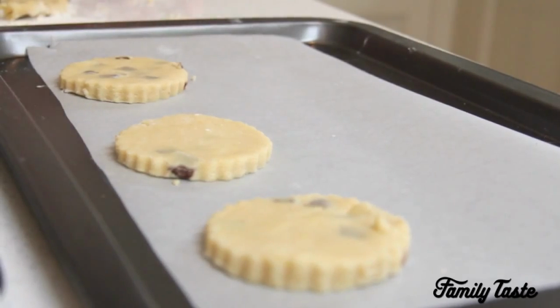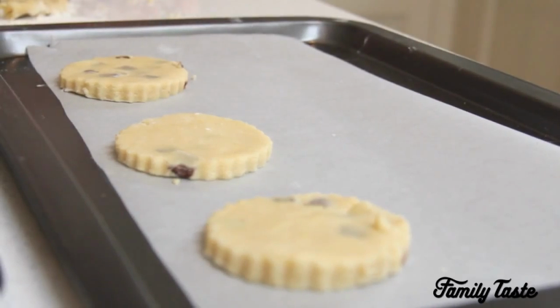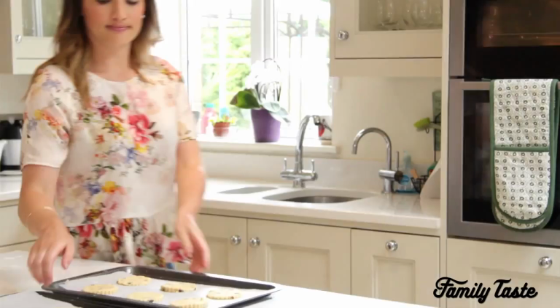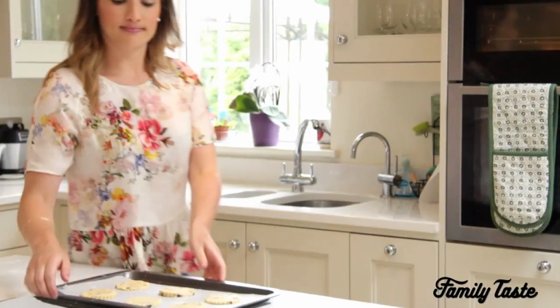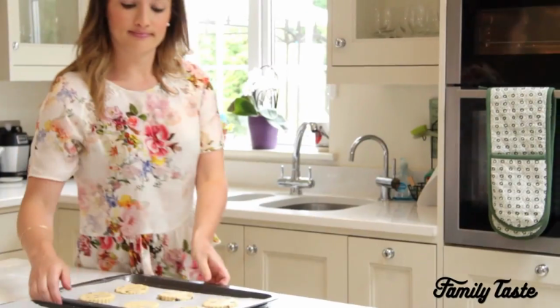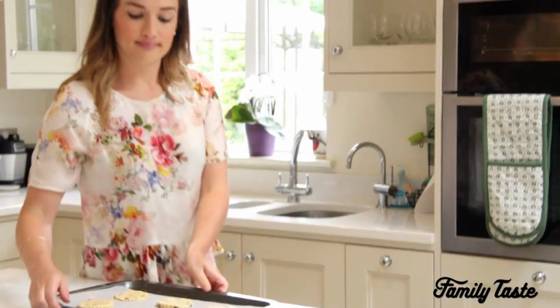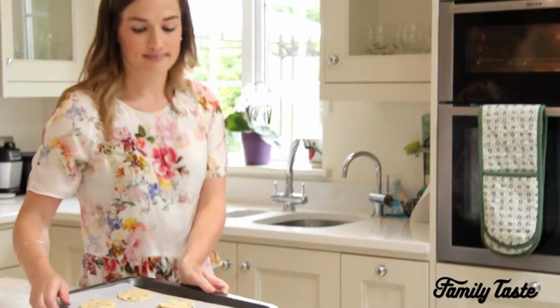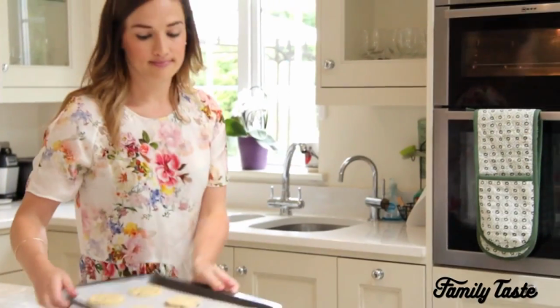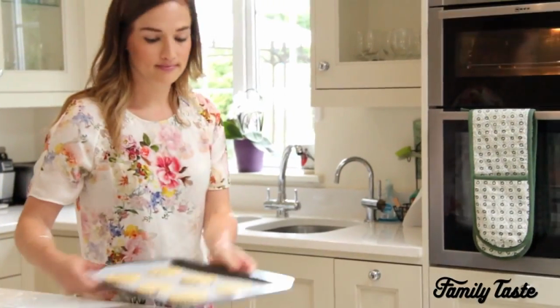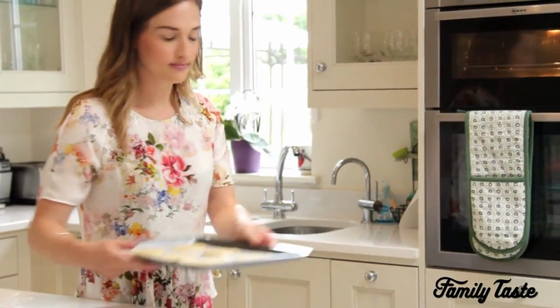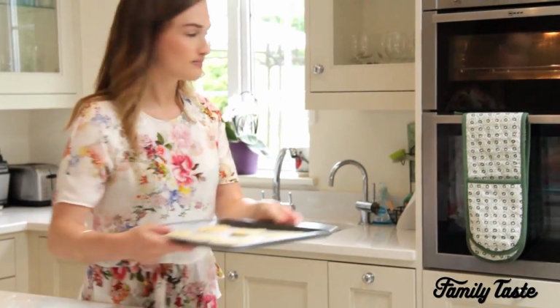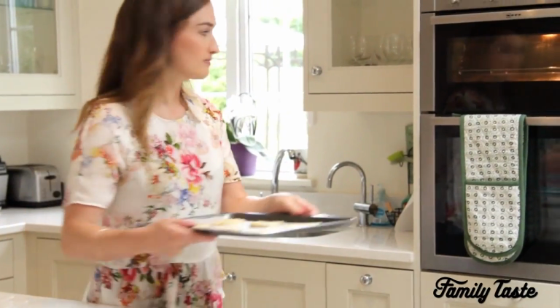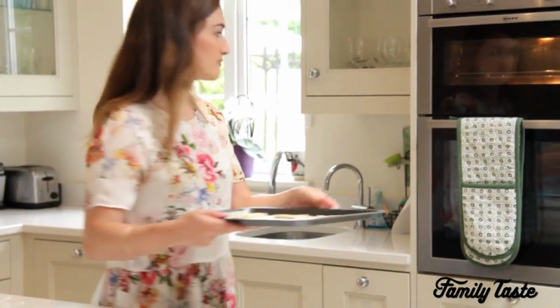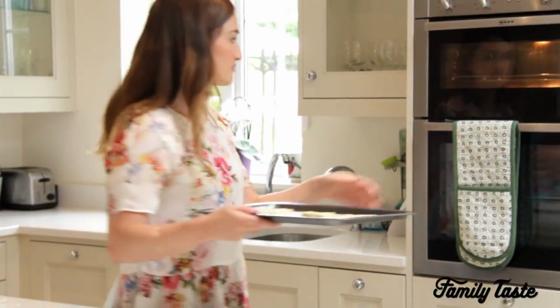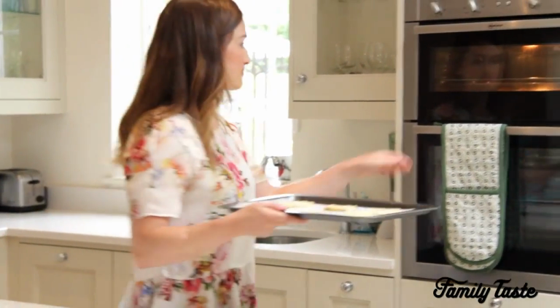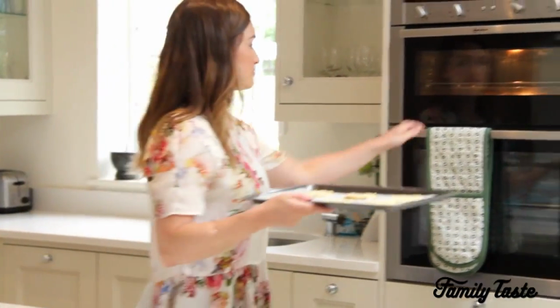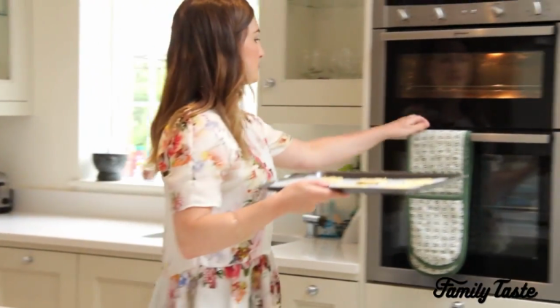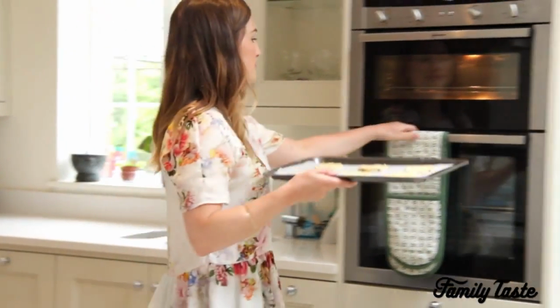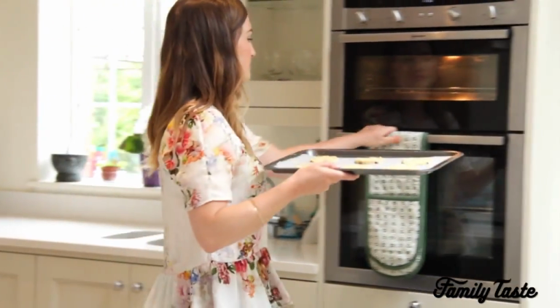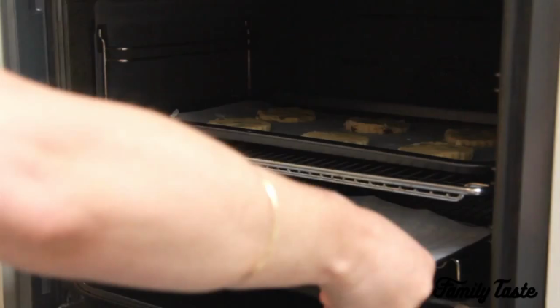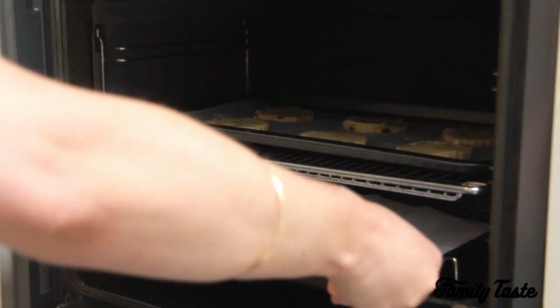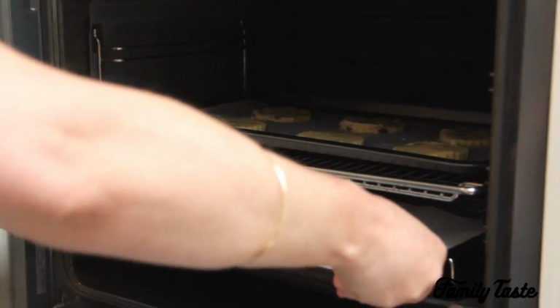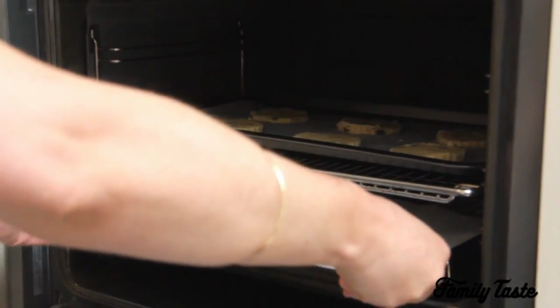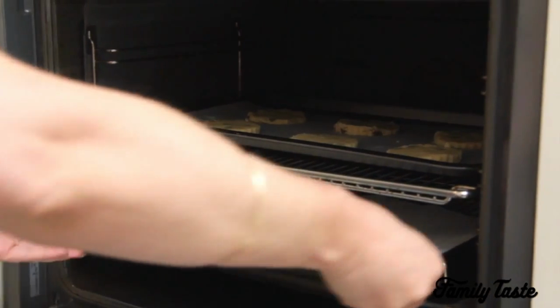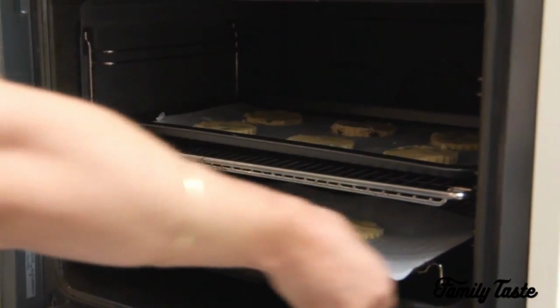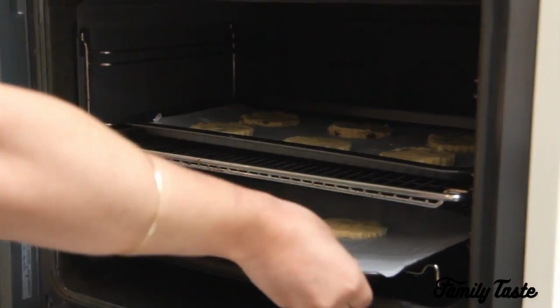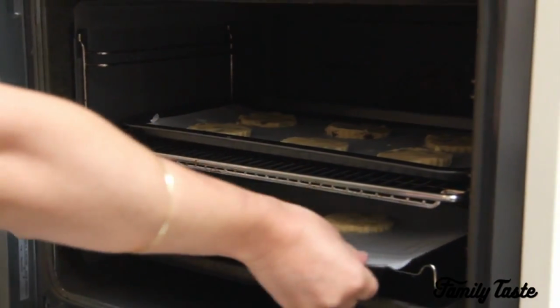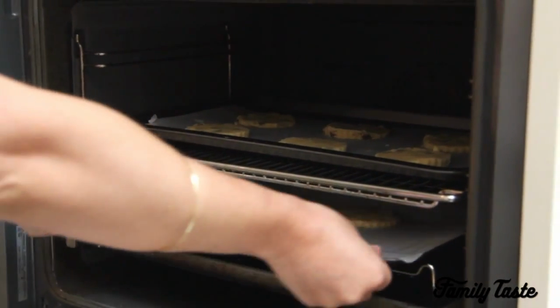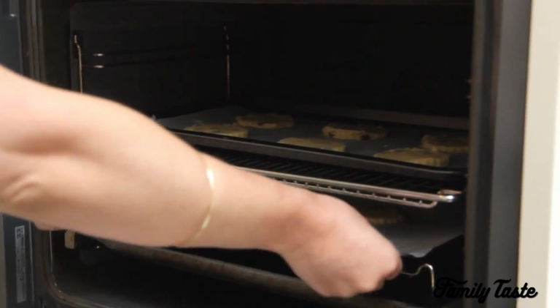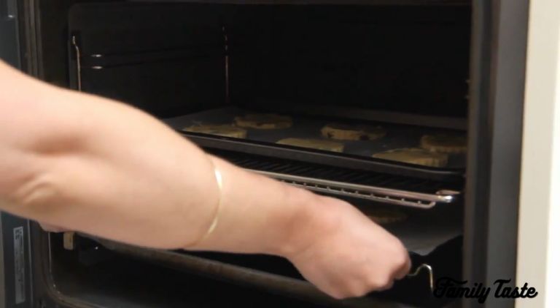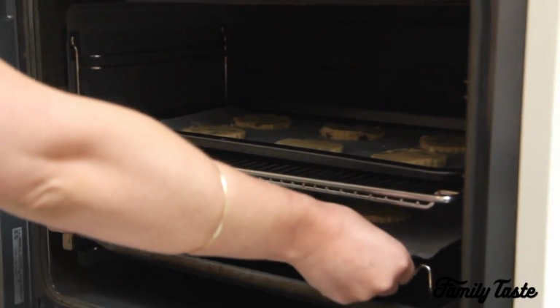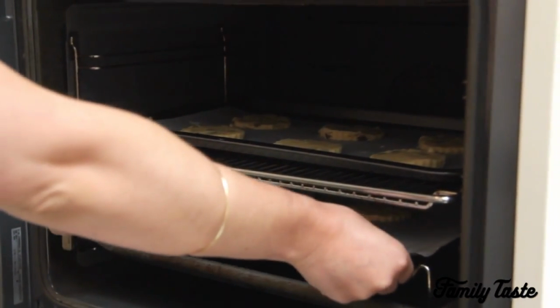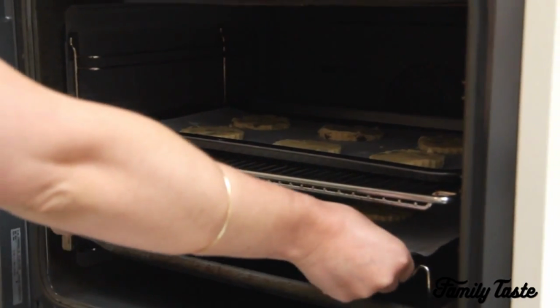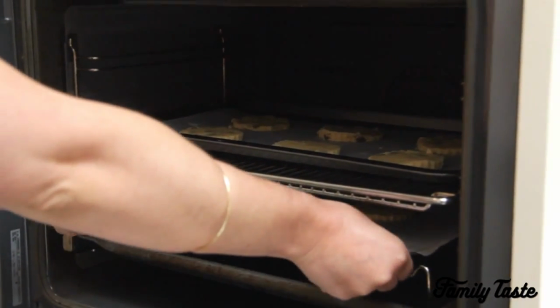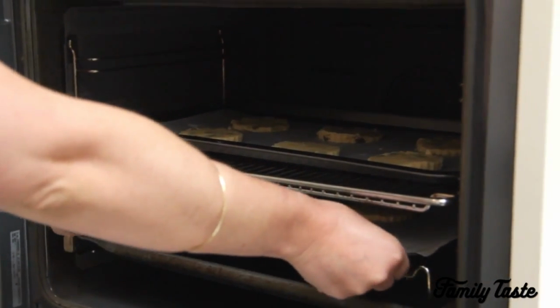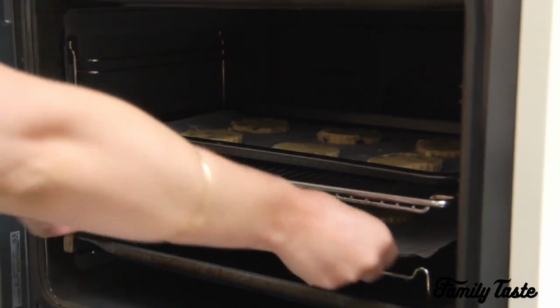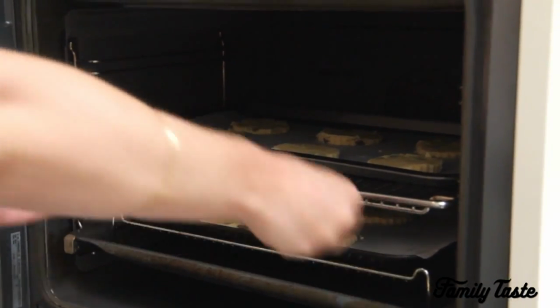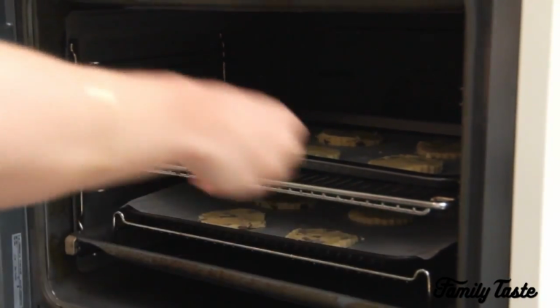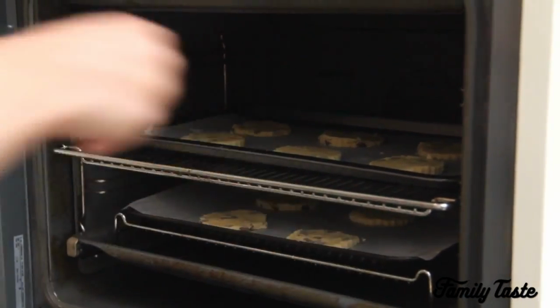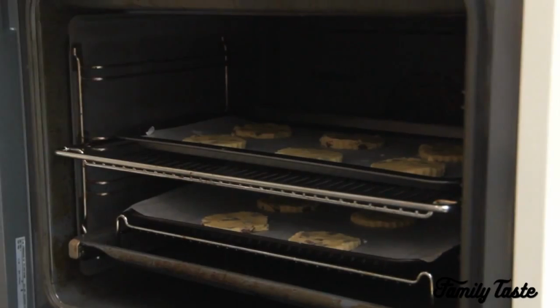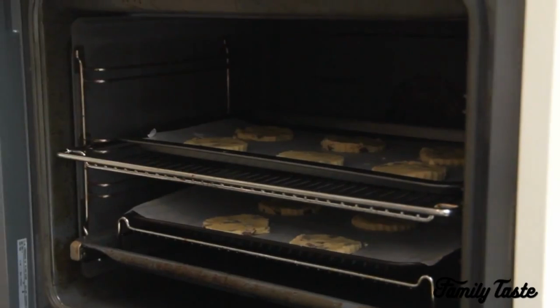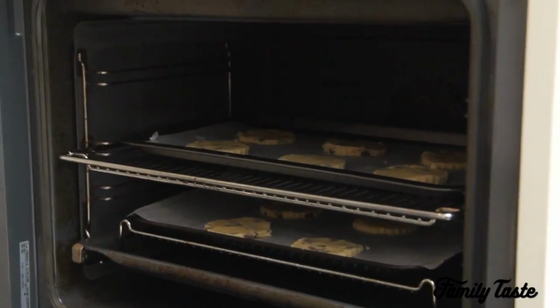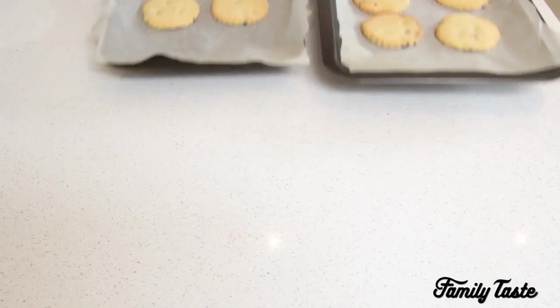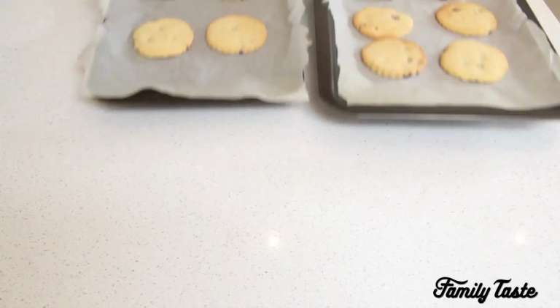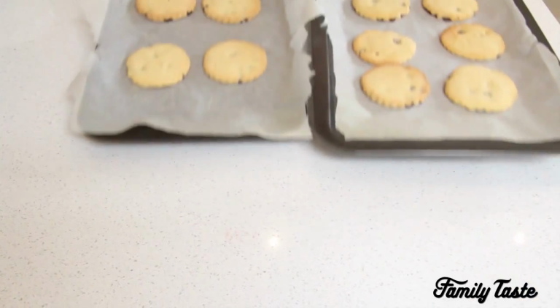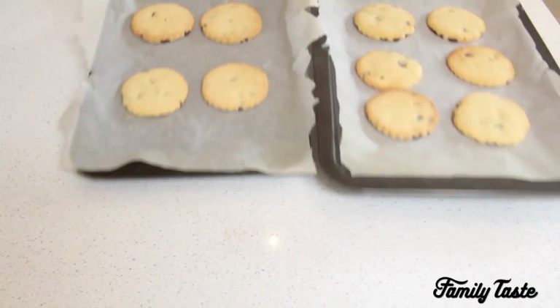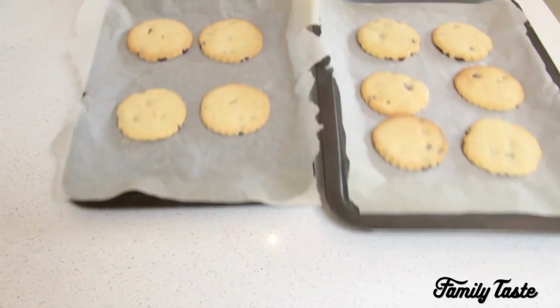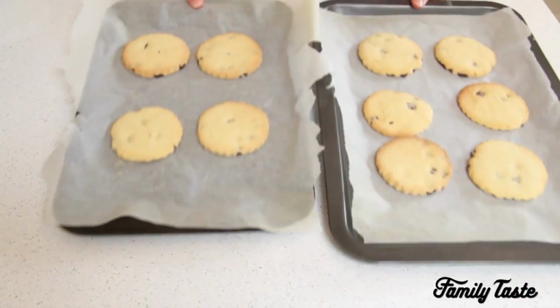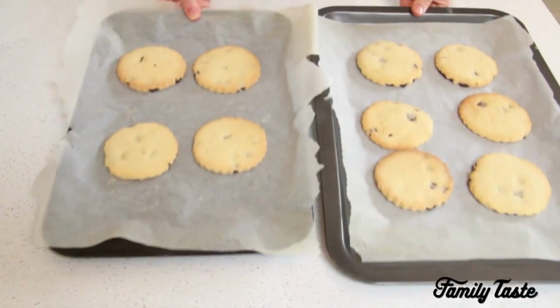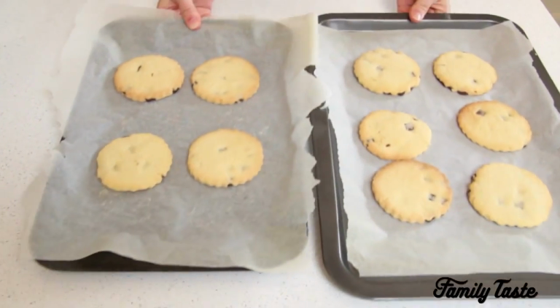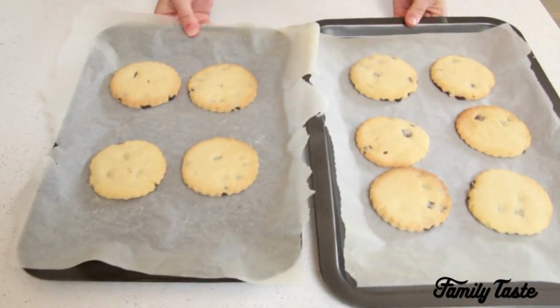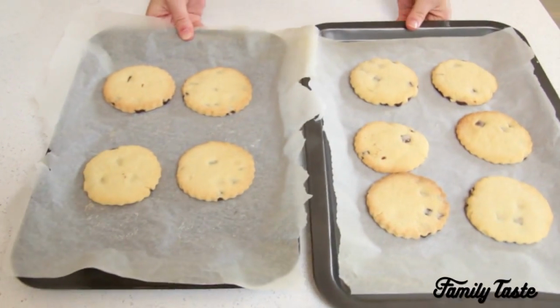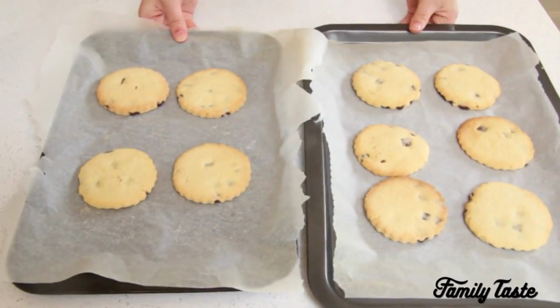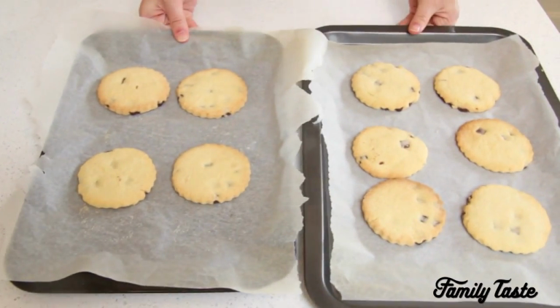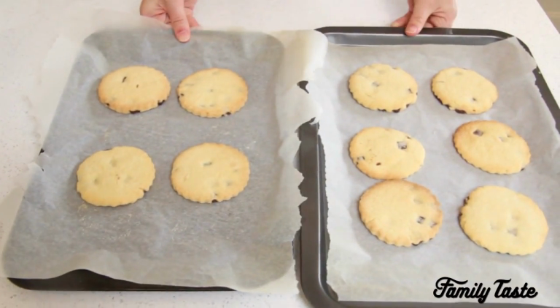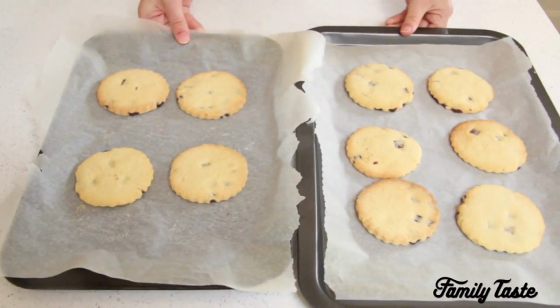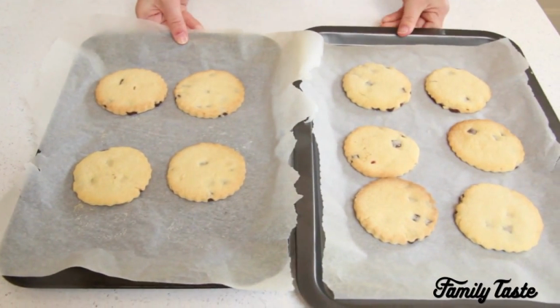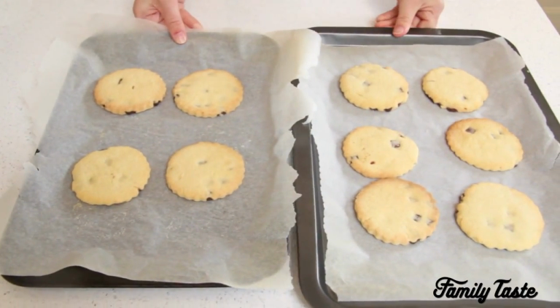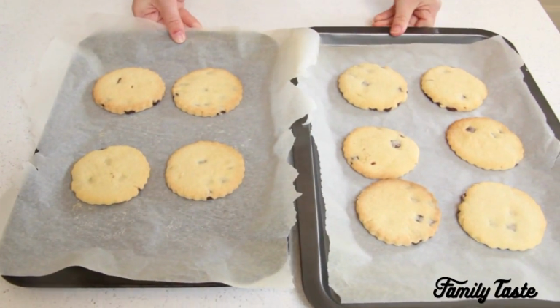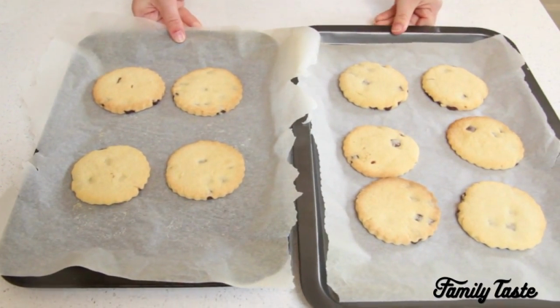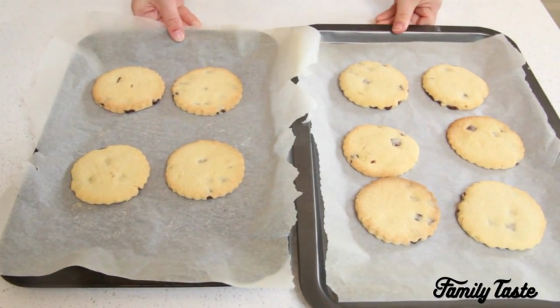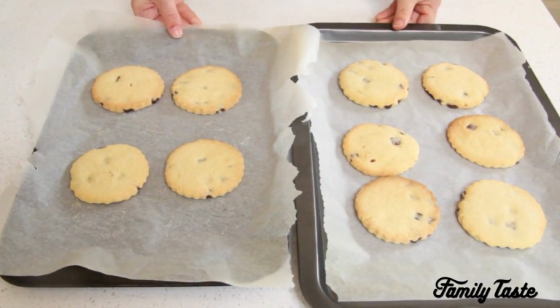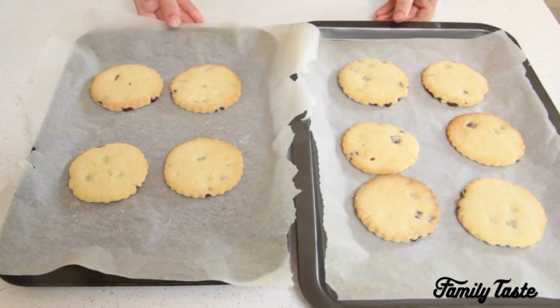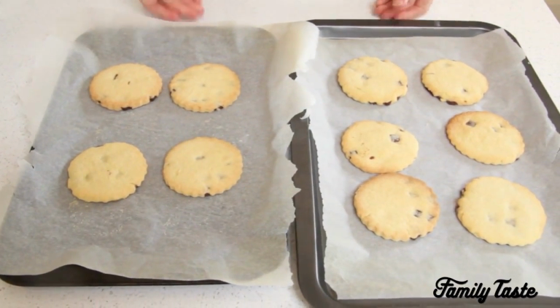Bake for 10 to 15 minutes until golden, then remove from the oven and allow to cool.